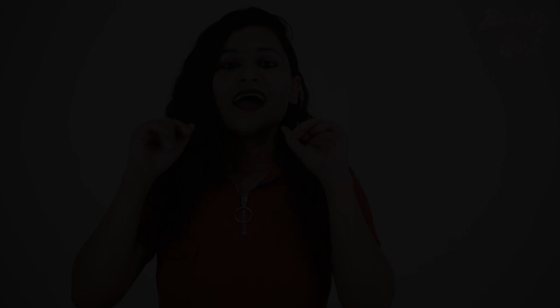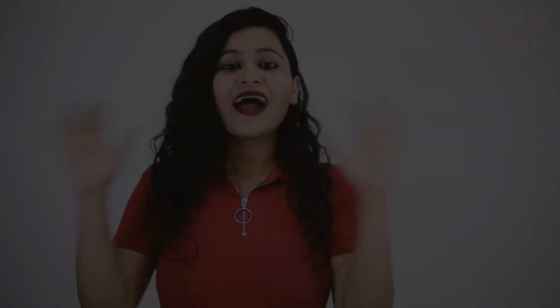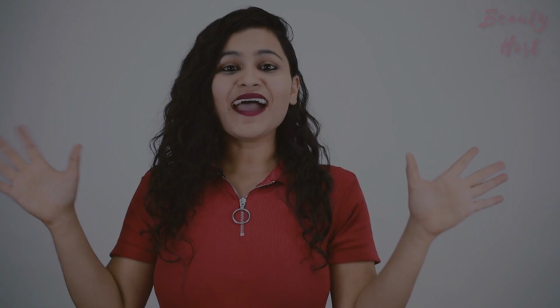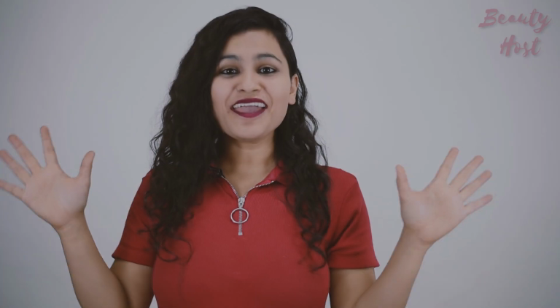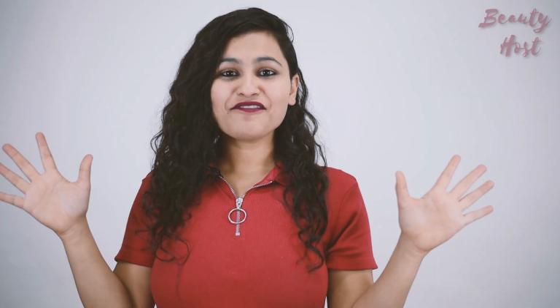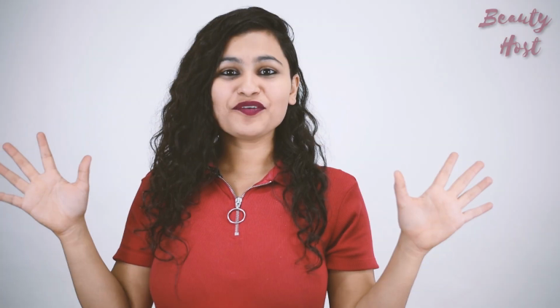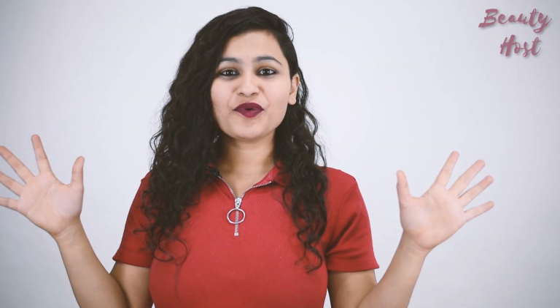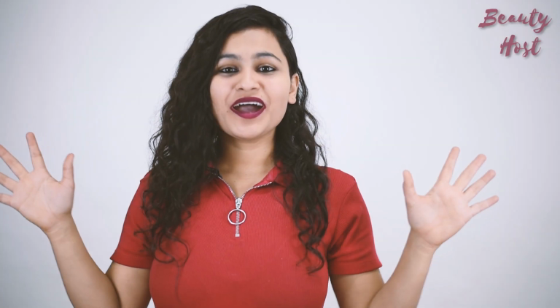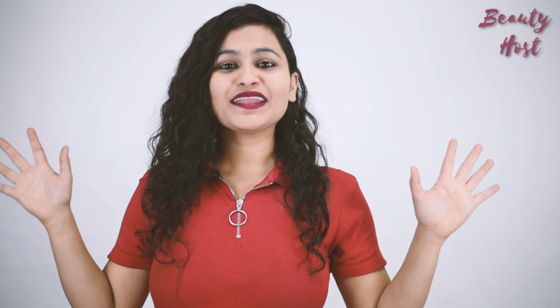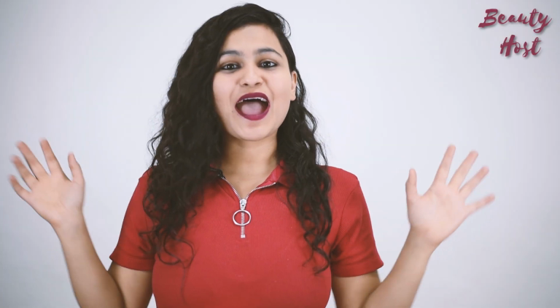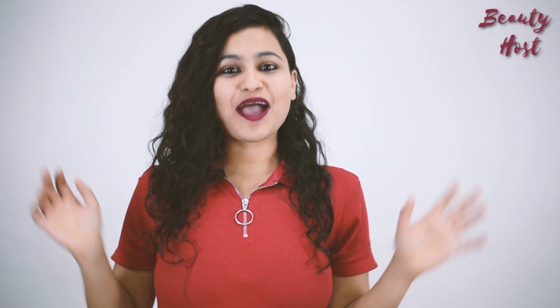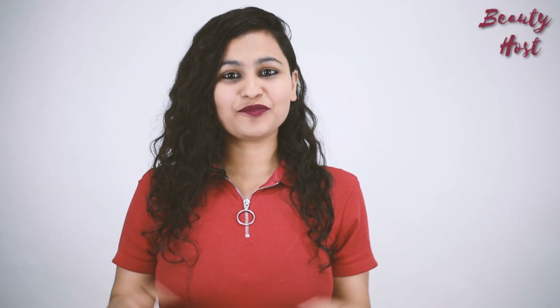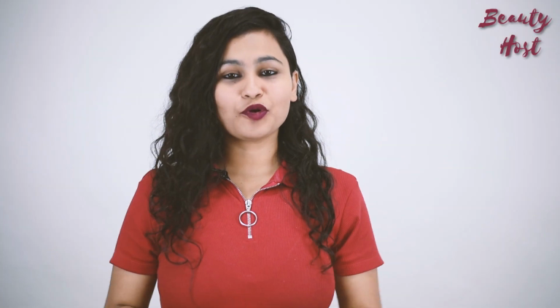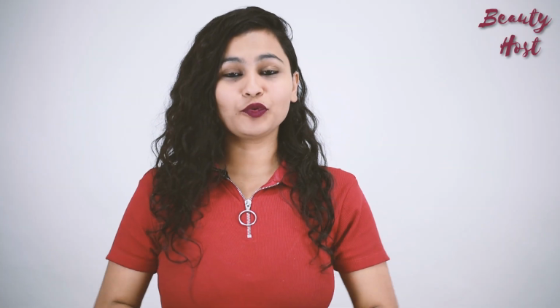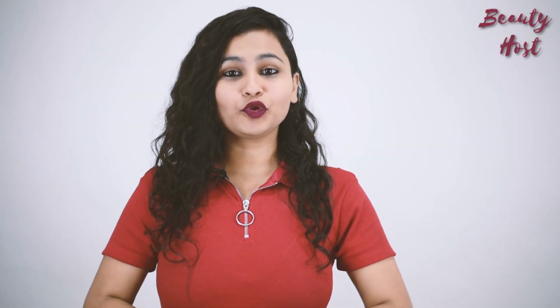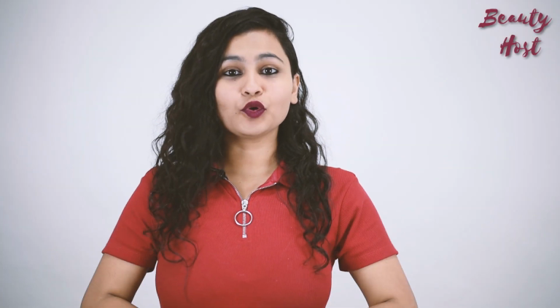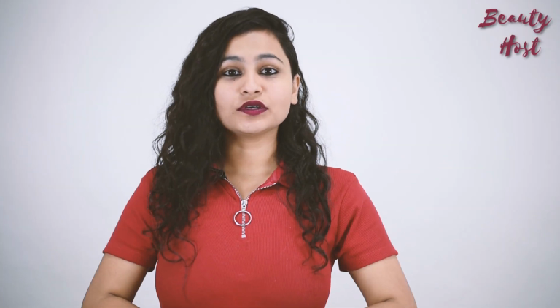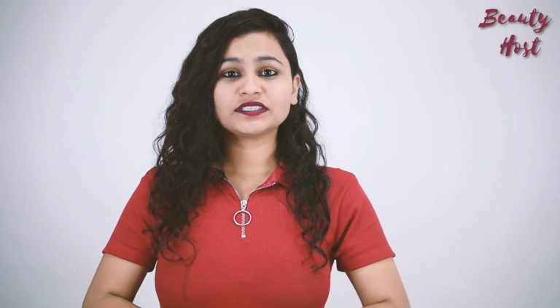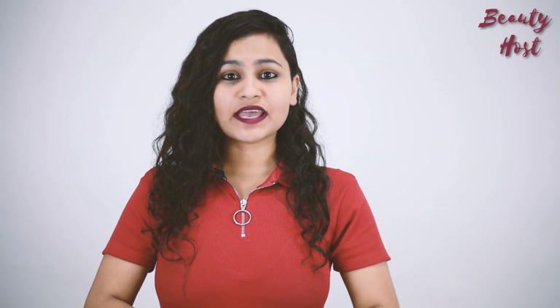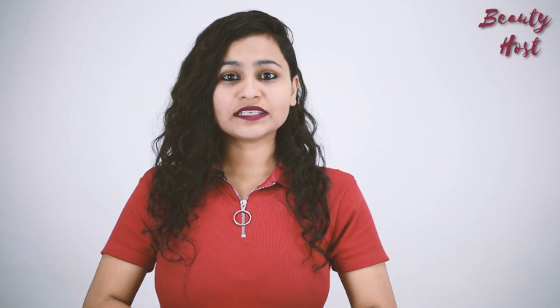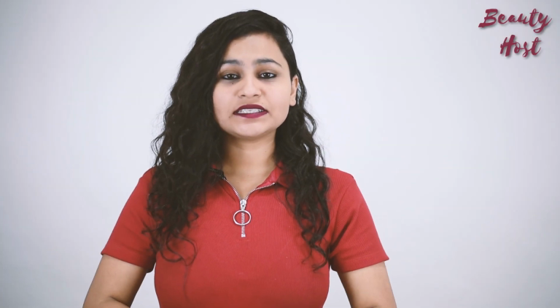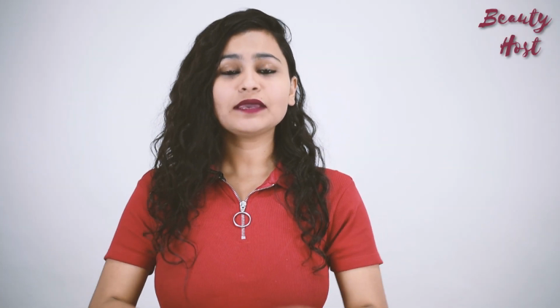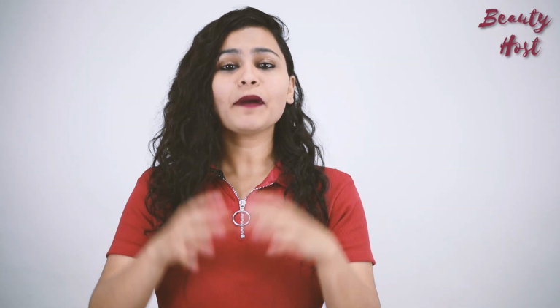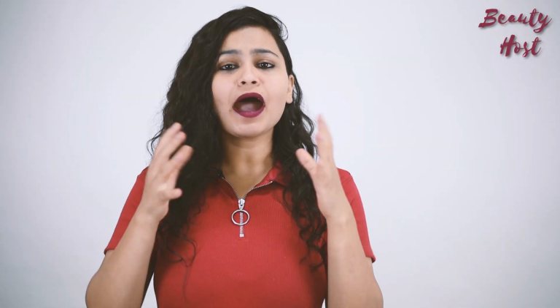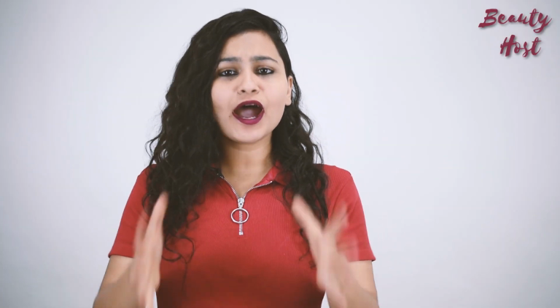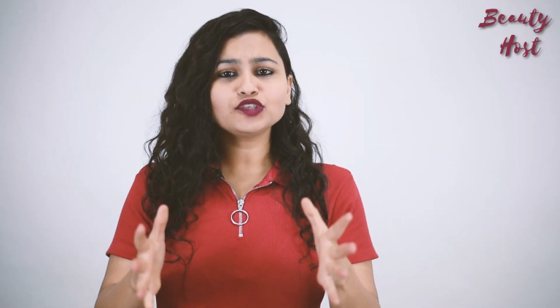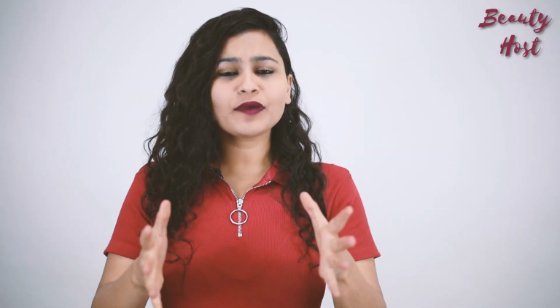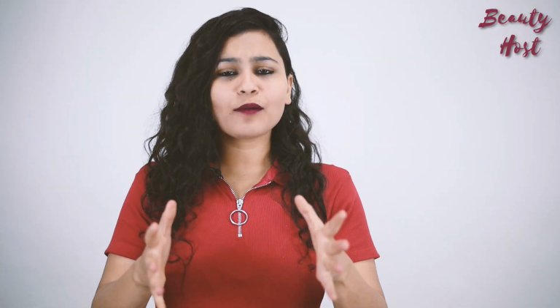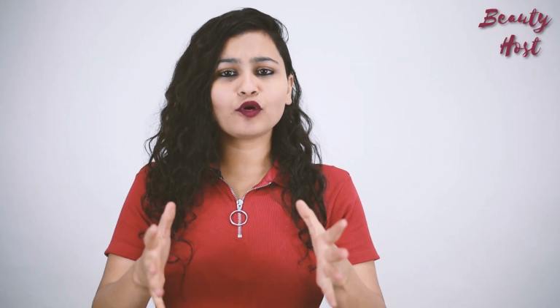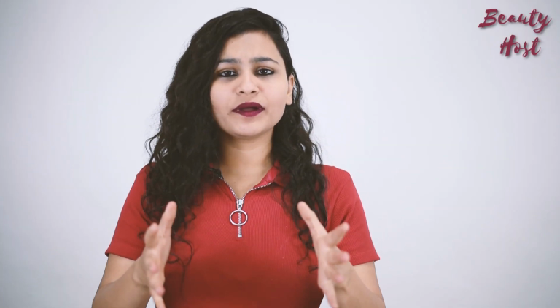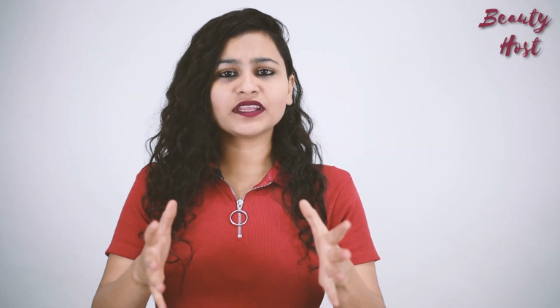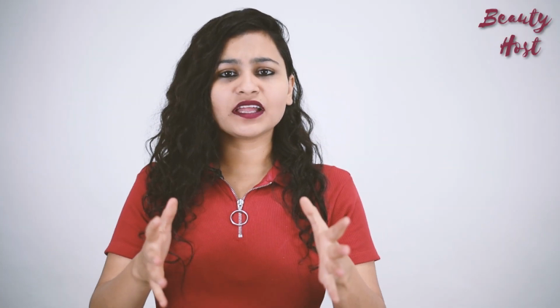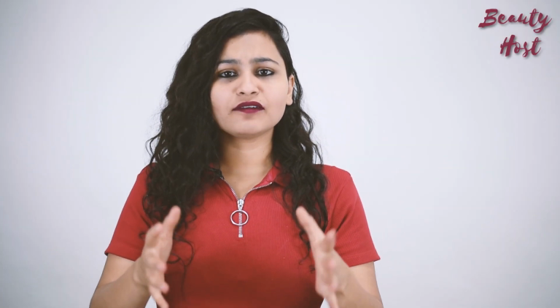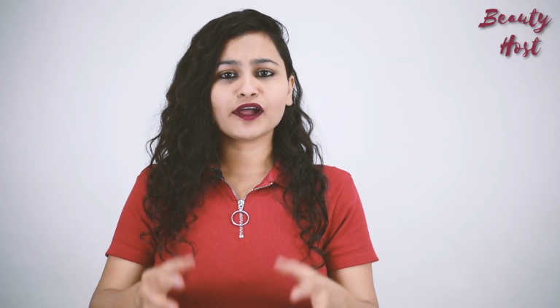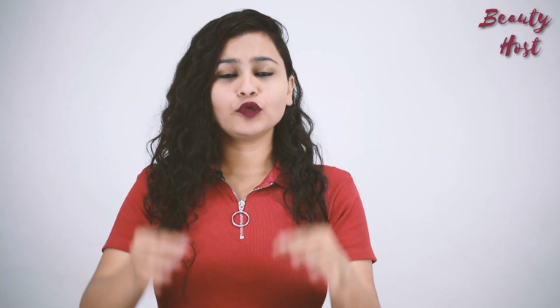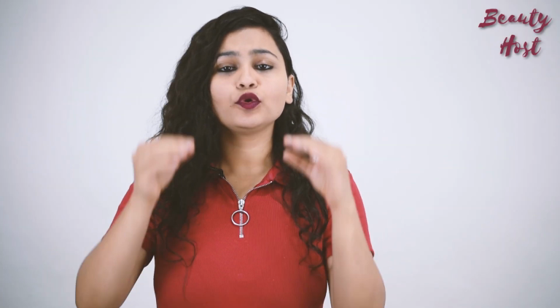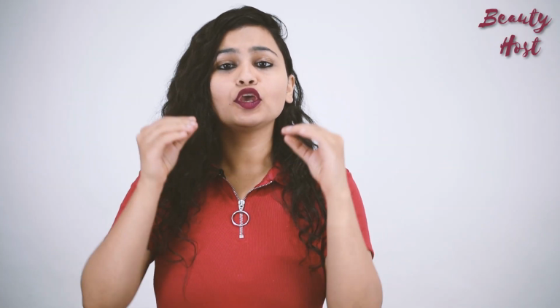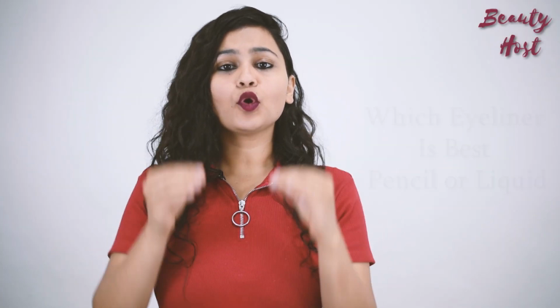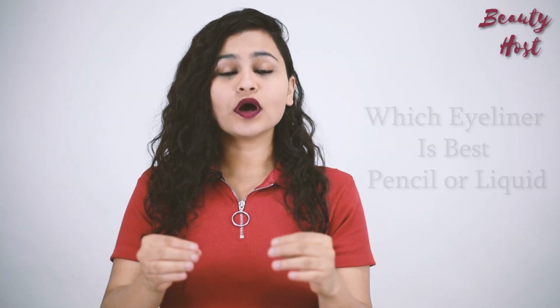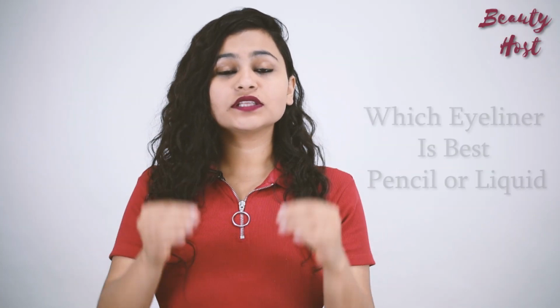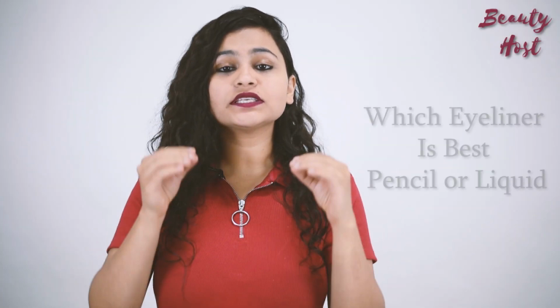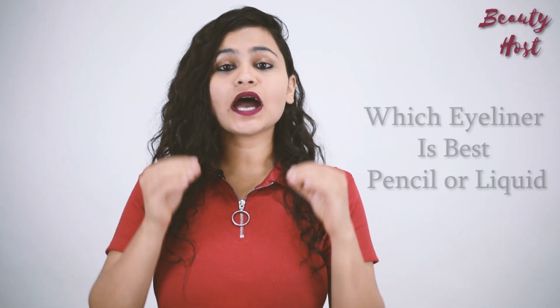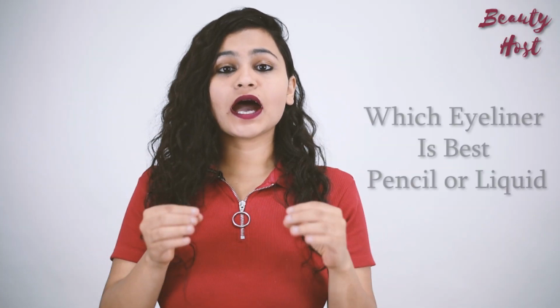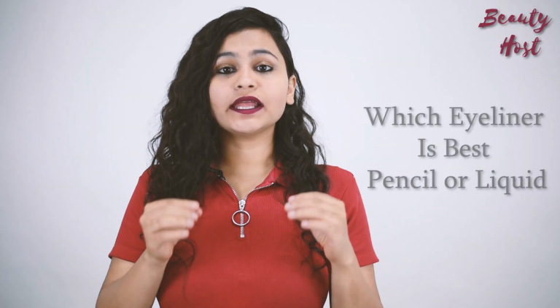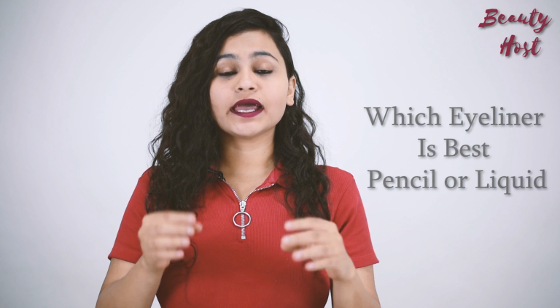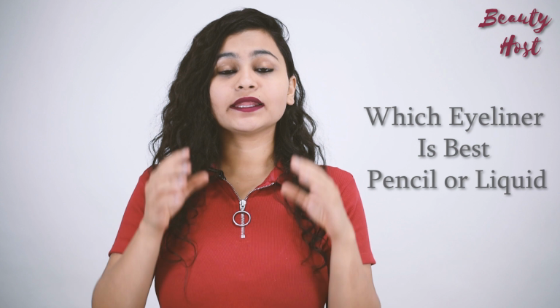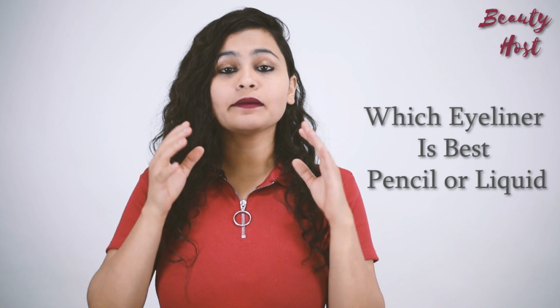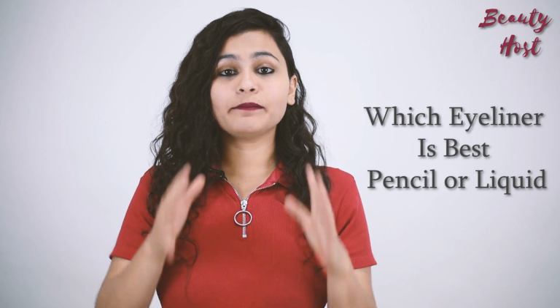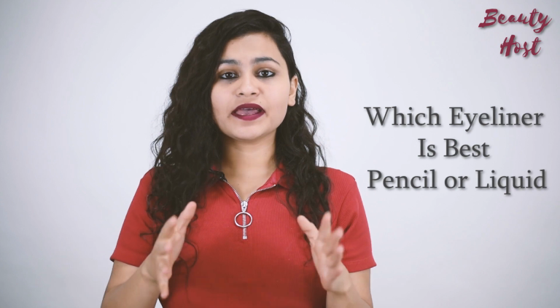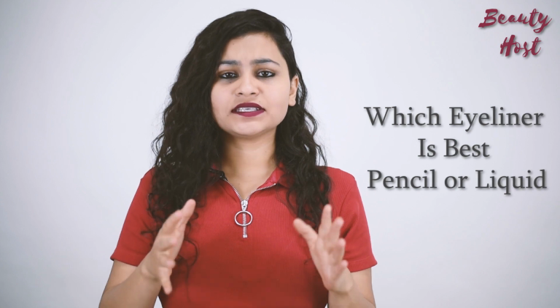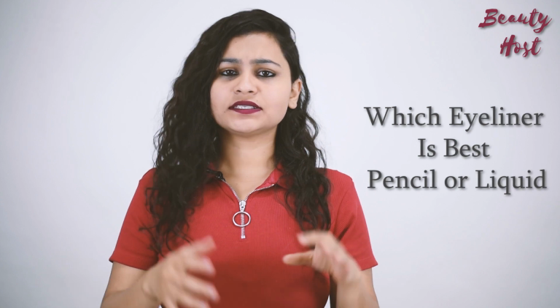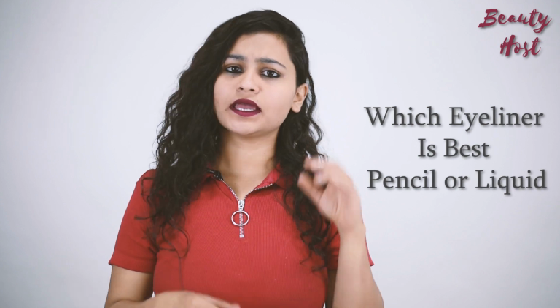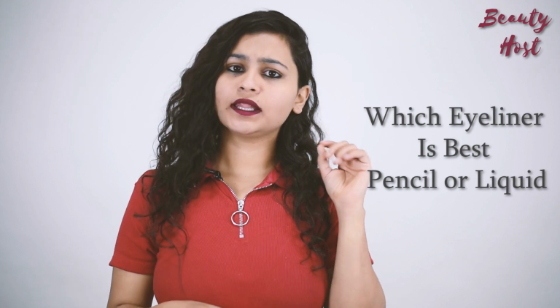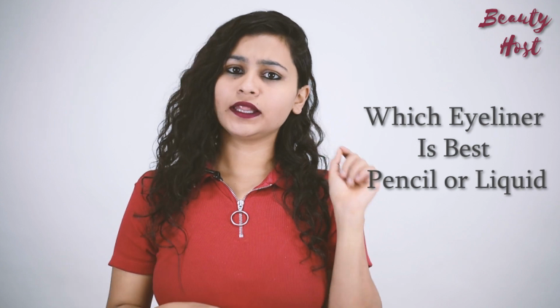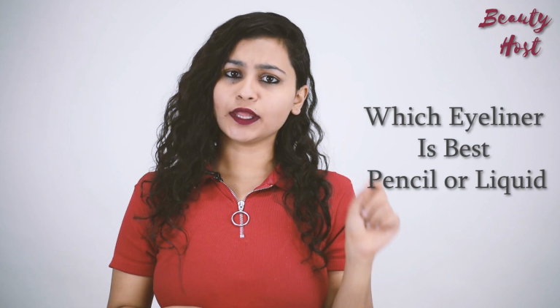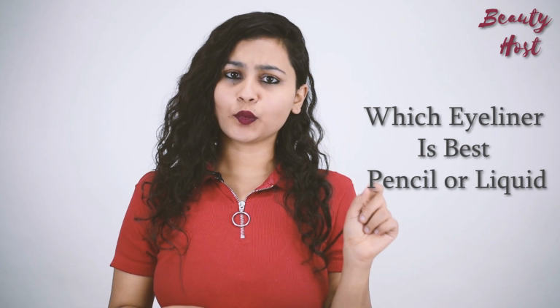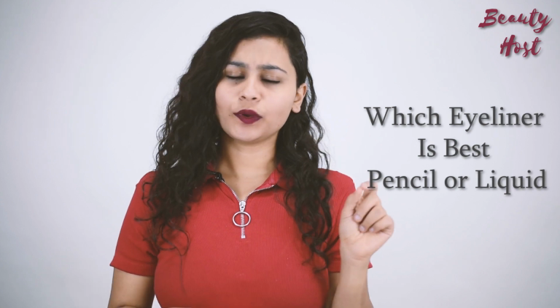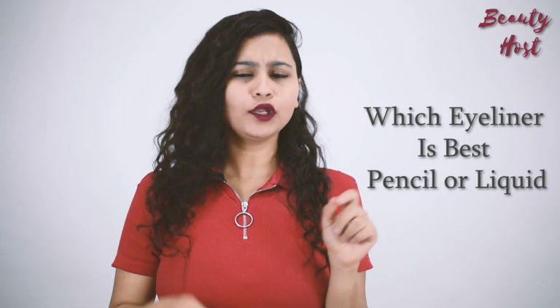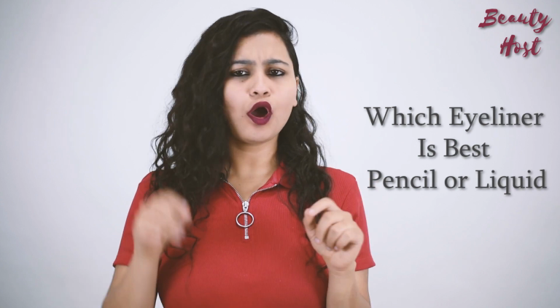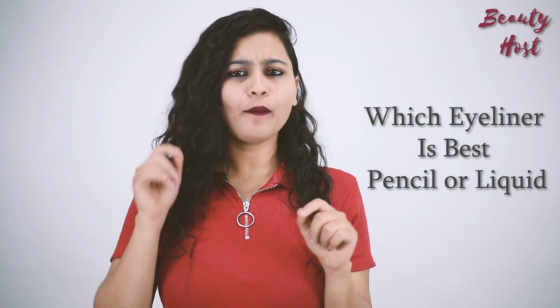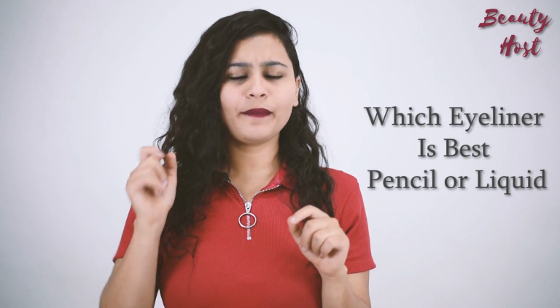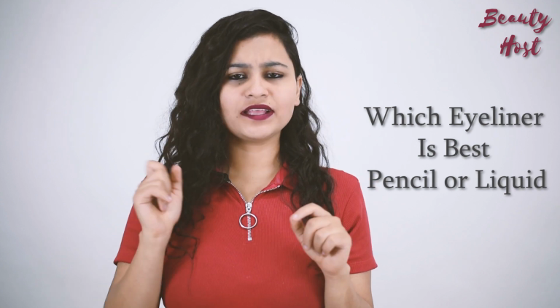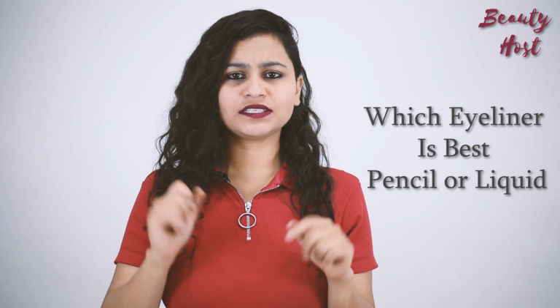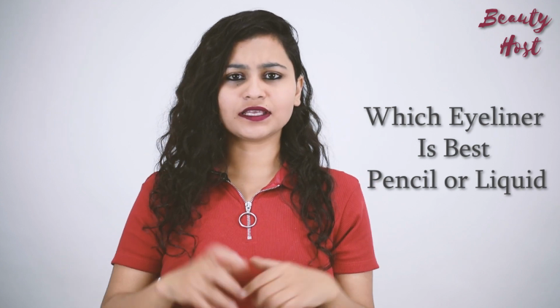Hi everyone, I am your beauty host Tahzib. Today I am going to tell you which eyeliner is best — liquid or pencil.